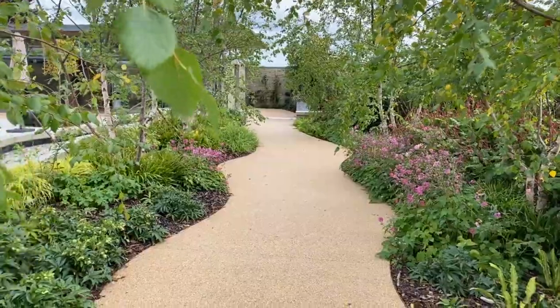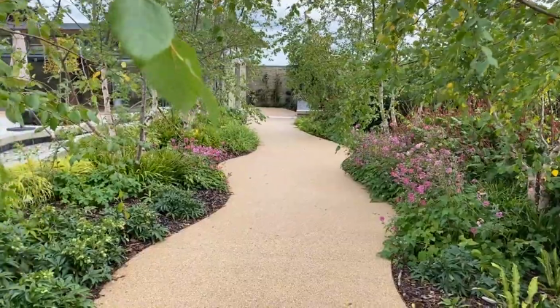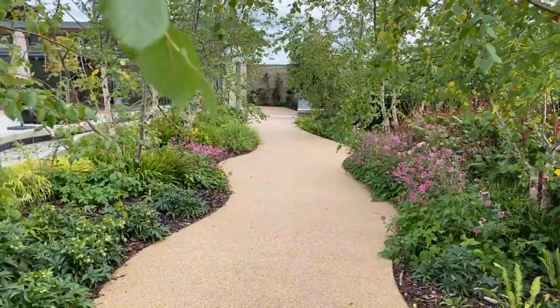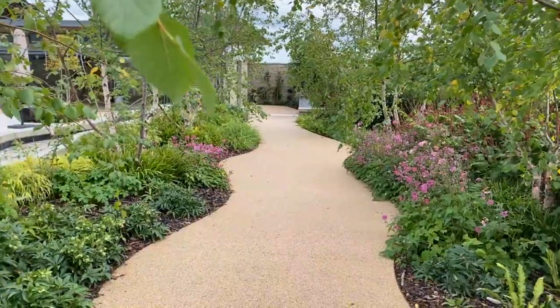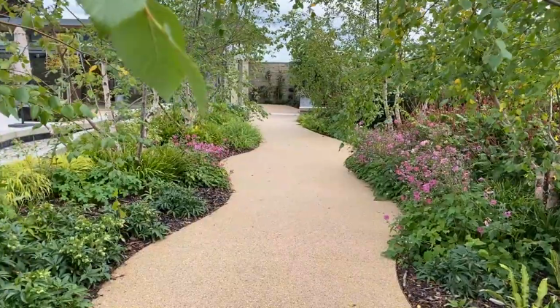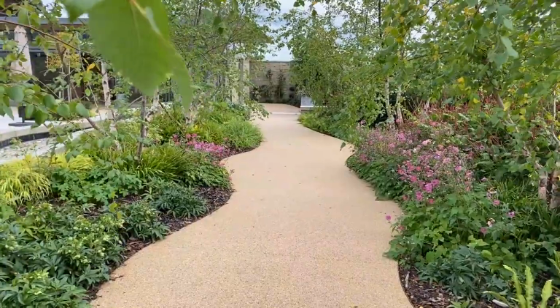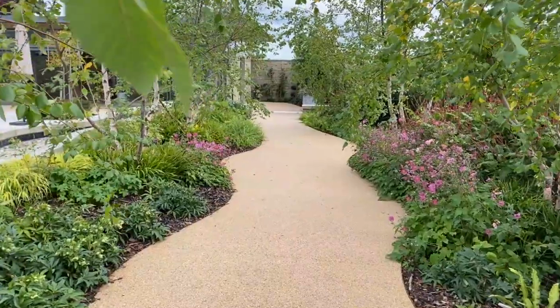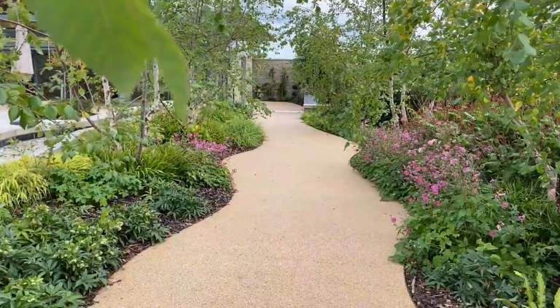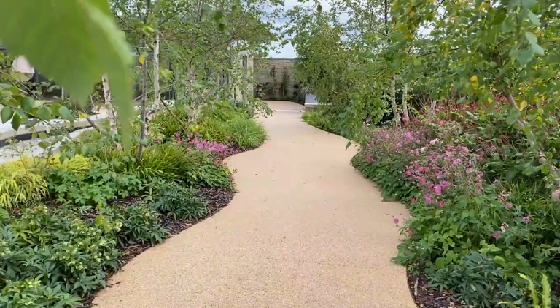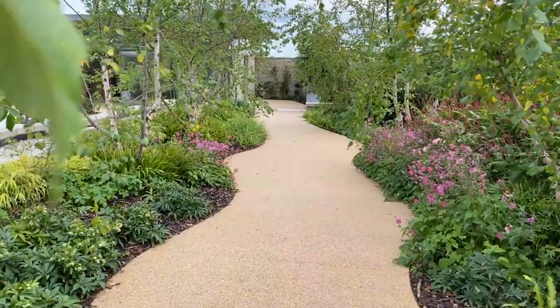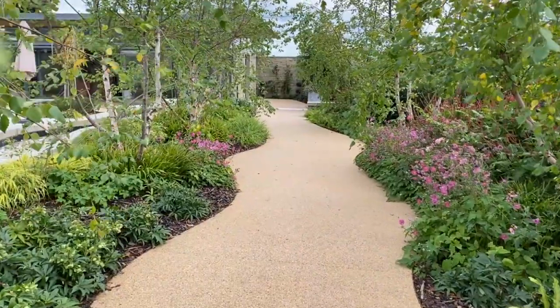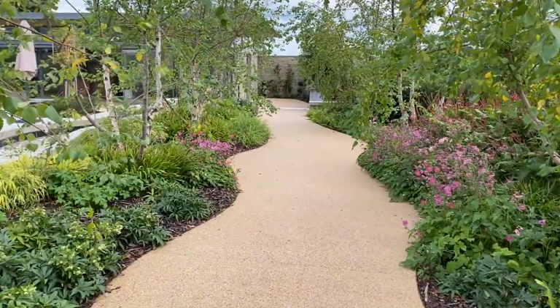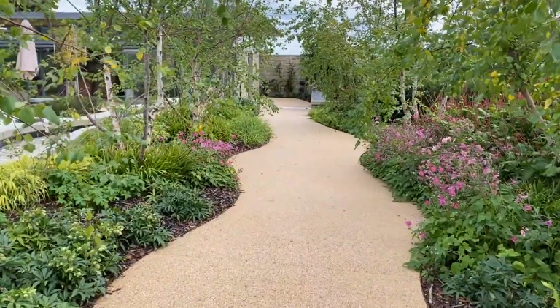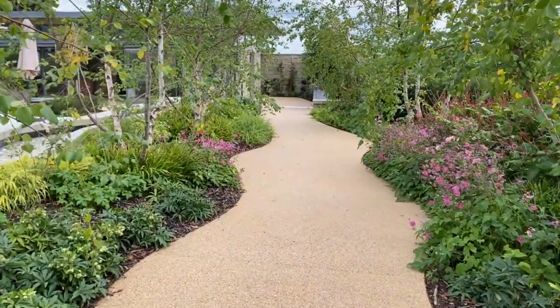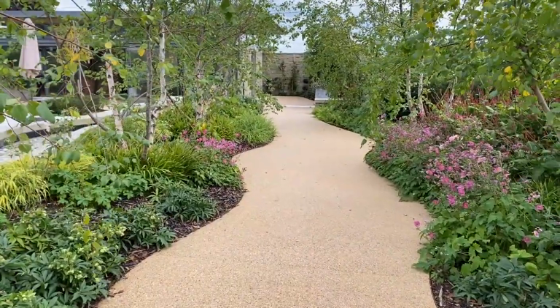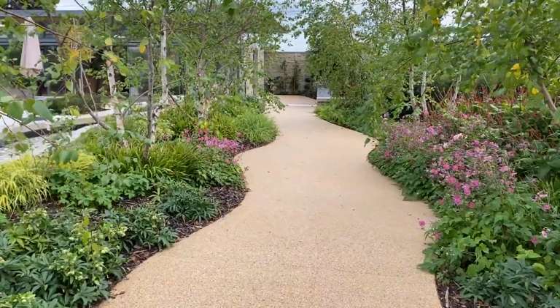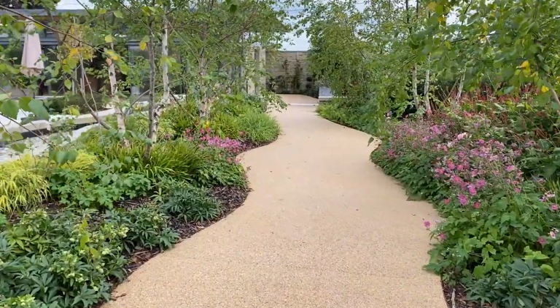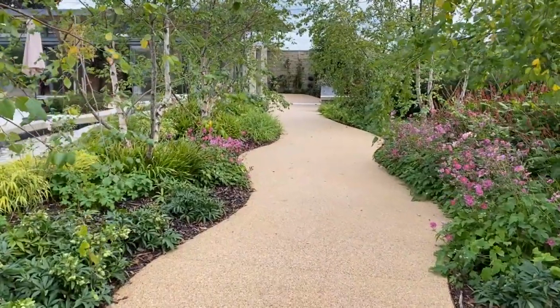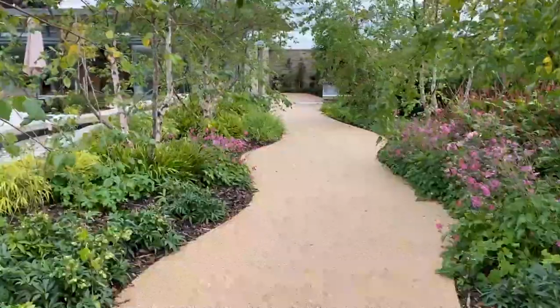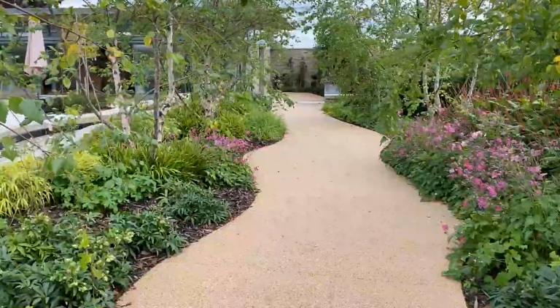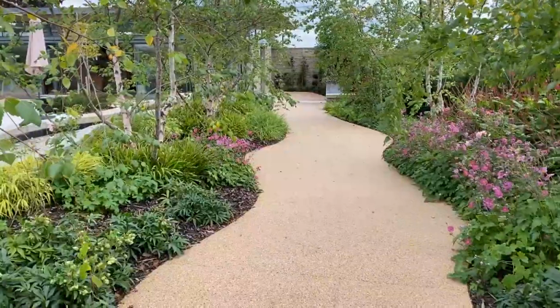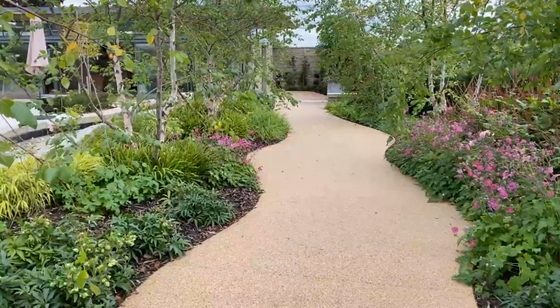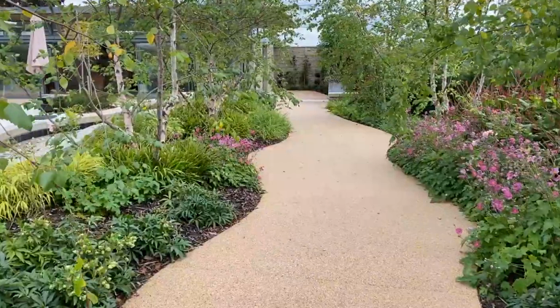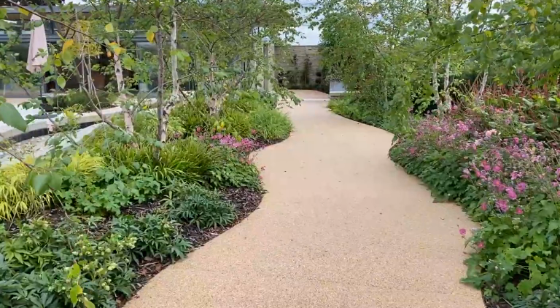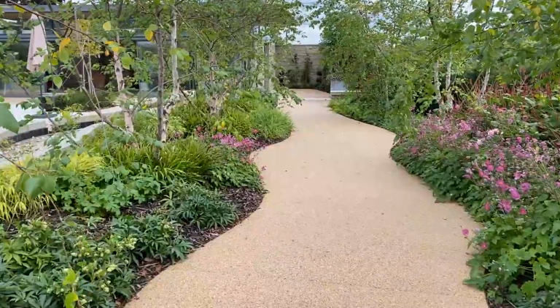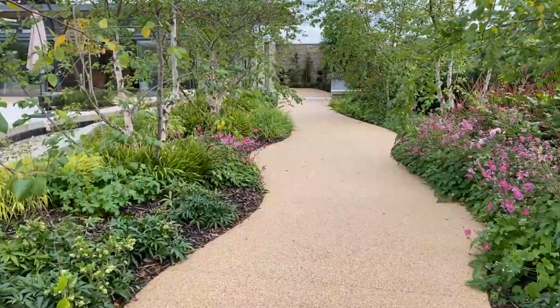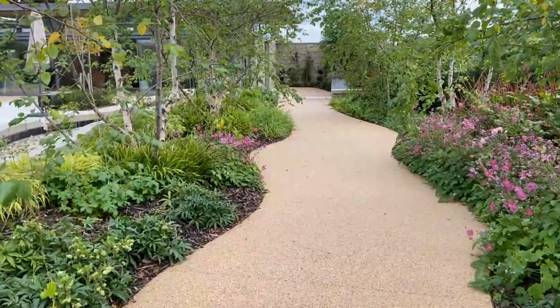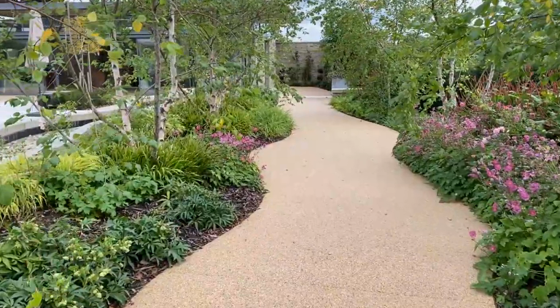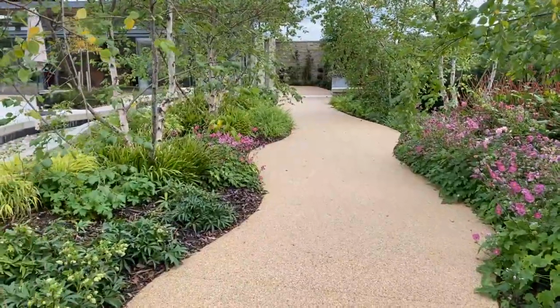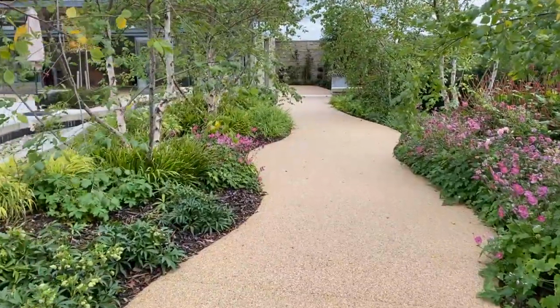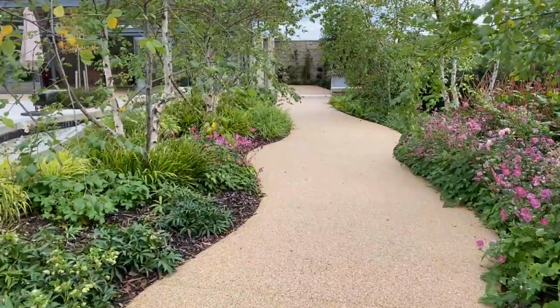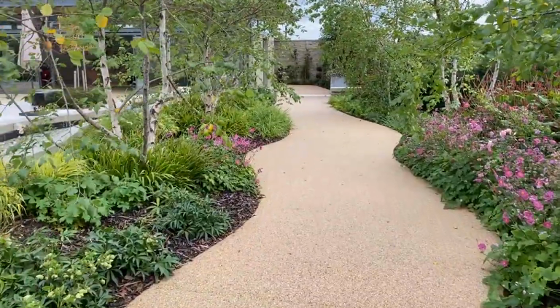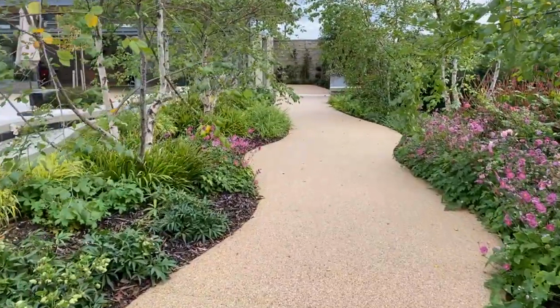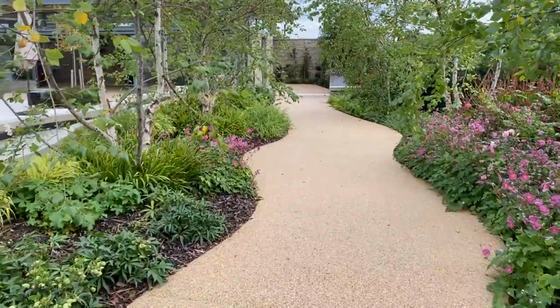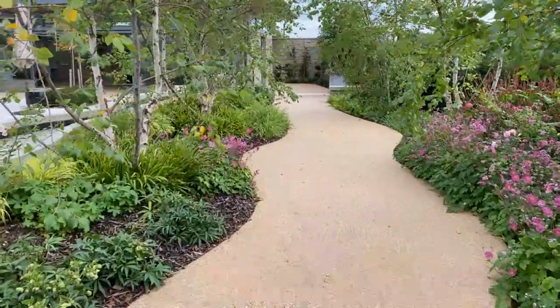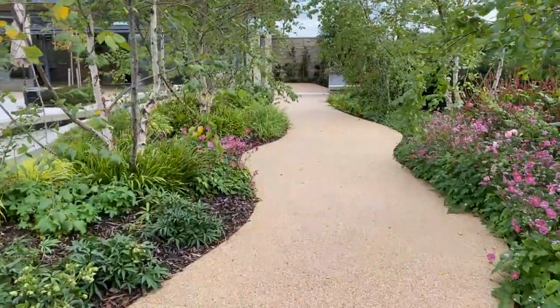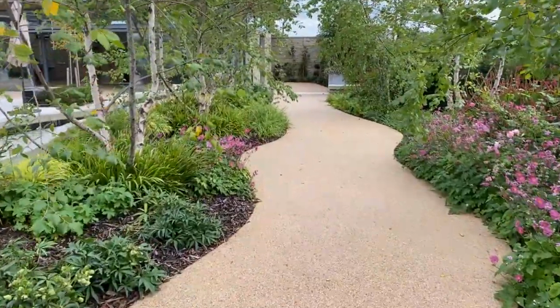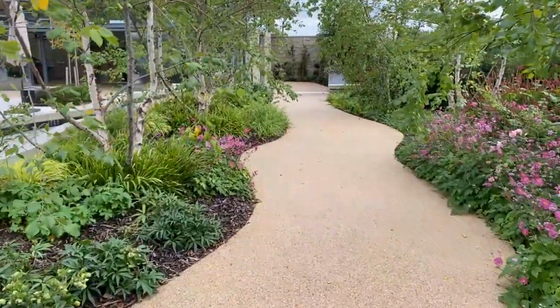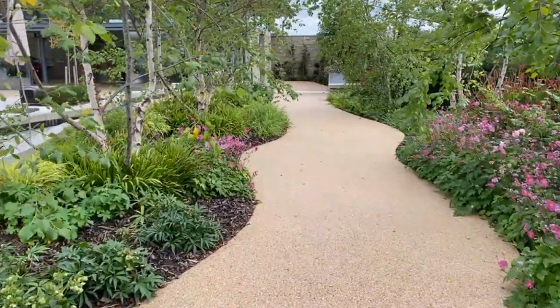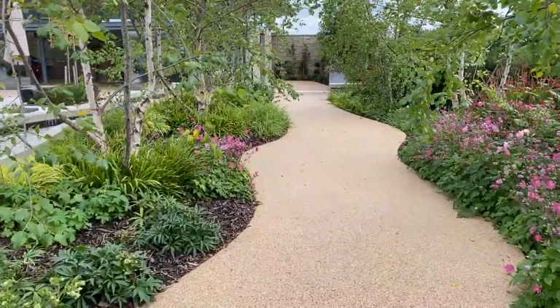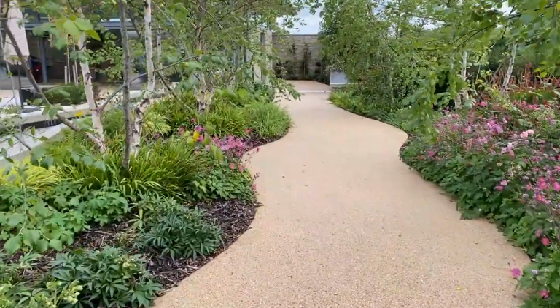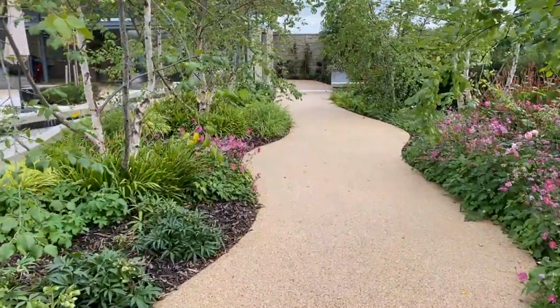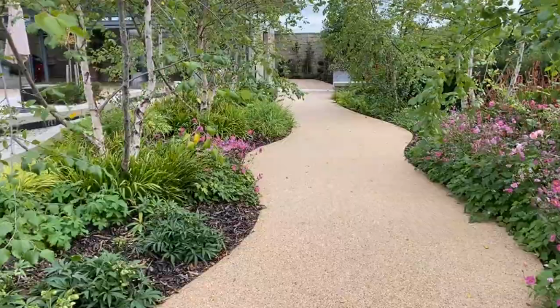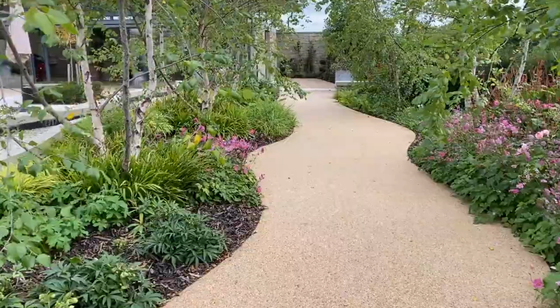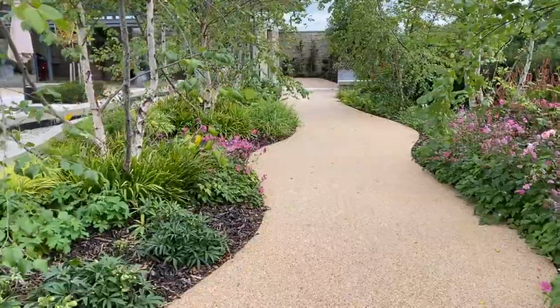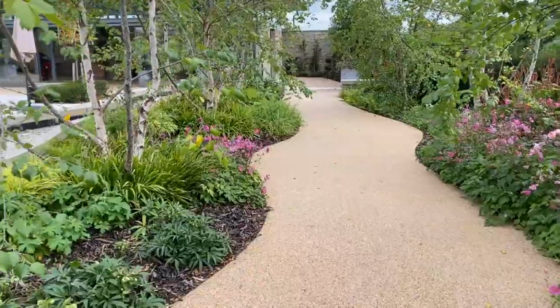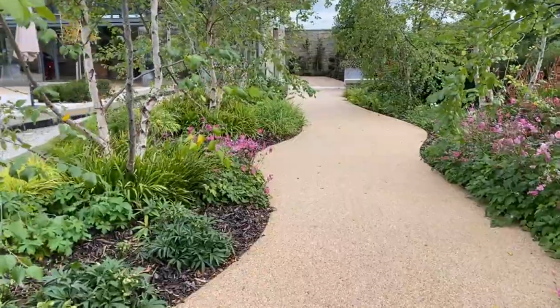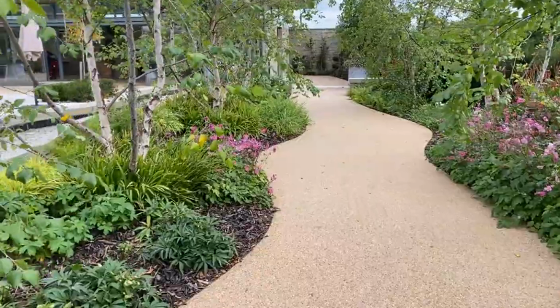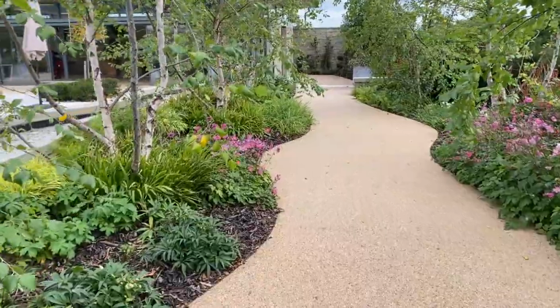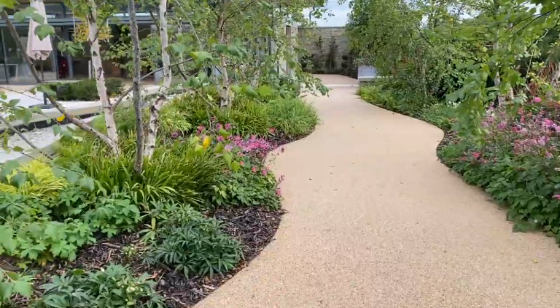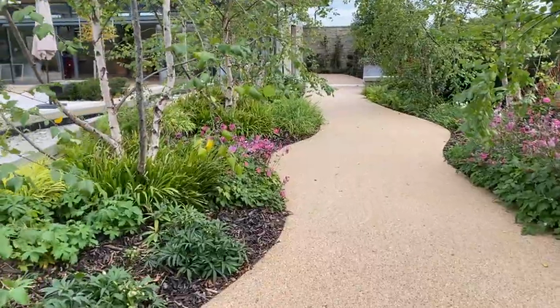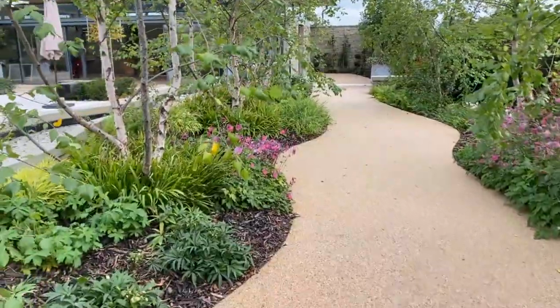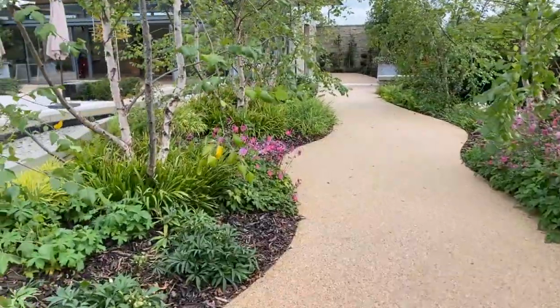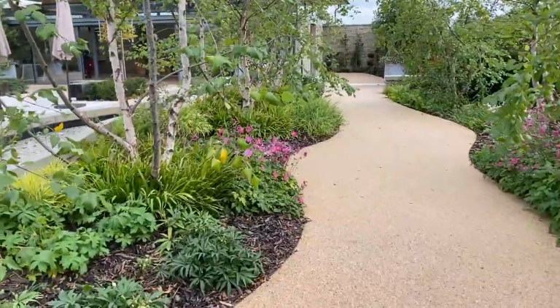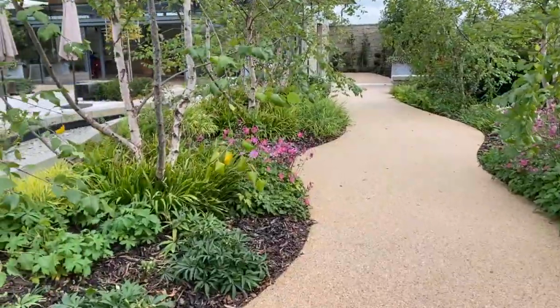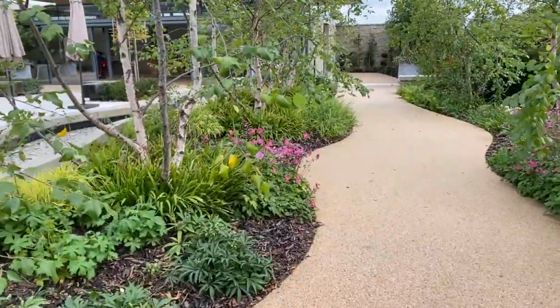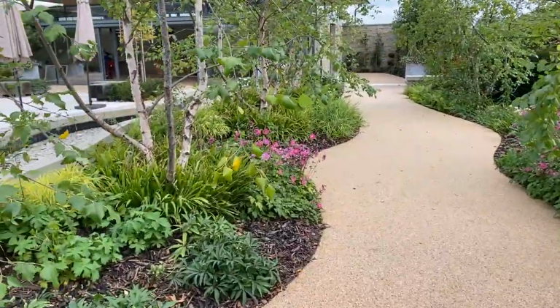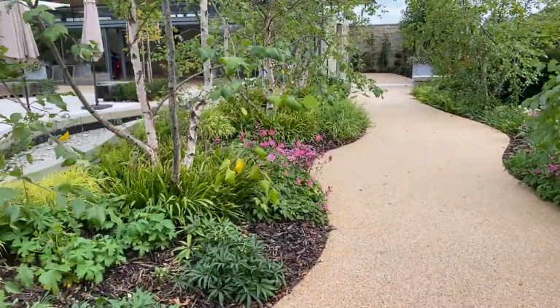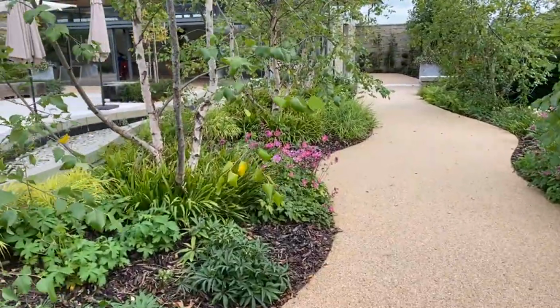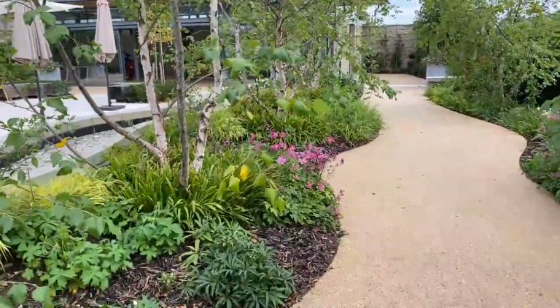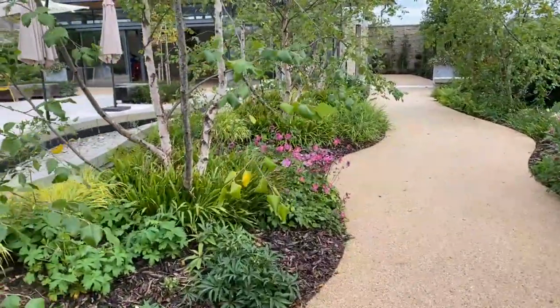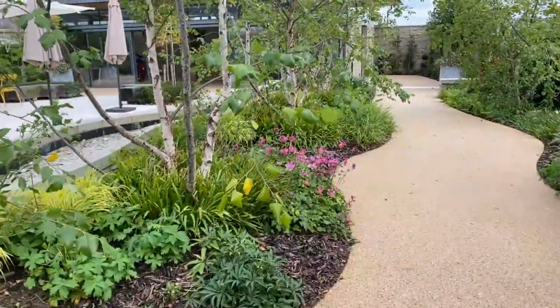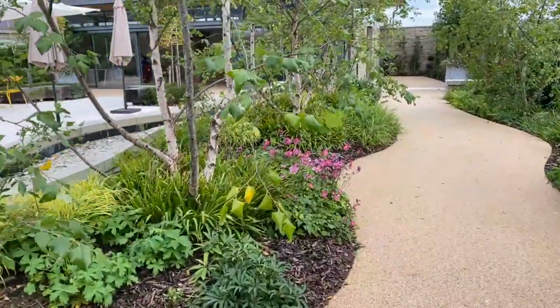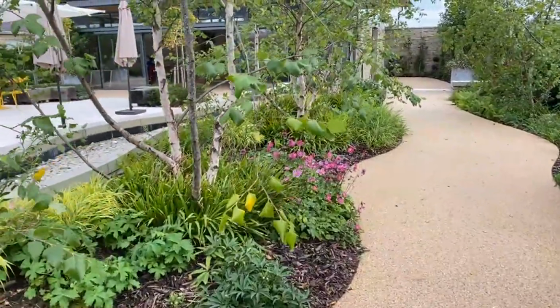Welcome to Horatio's Garden Midlands, designed by Bunny Guinness for patients, their visitors and staff at the Midlands Centre for Spinal Injuries.